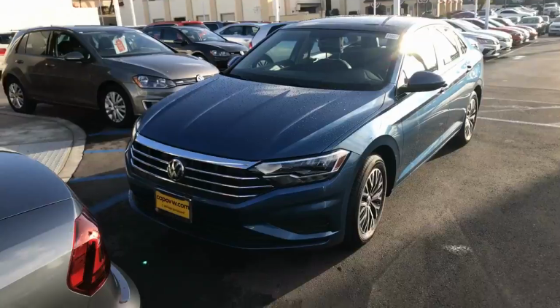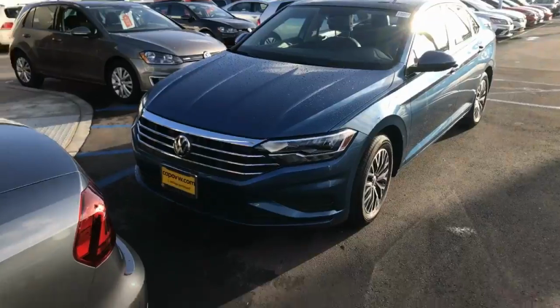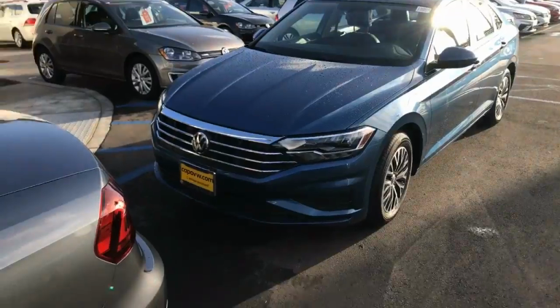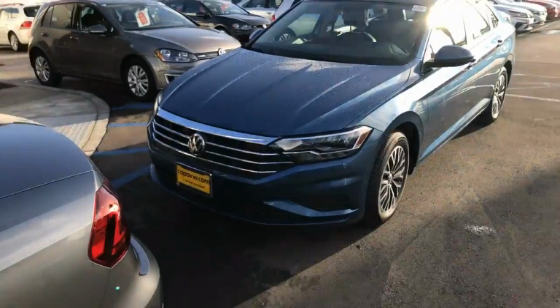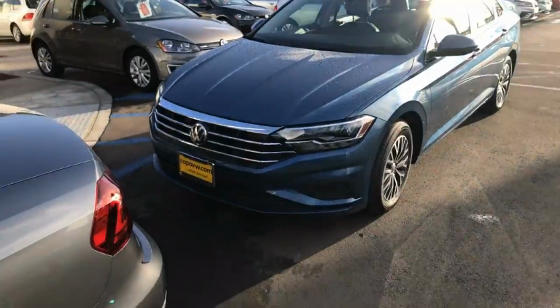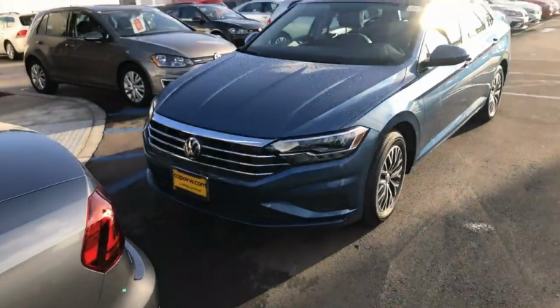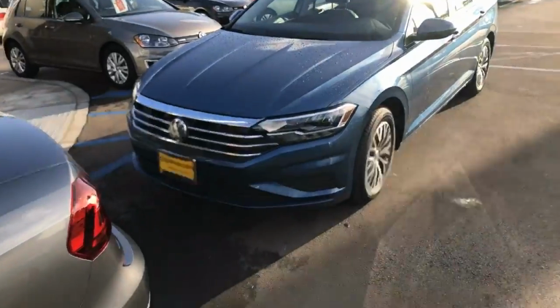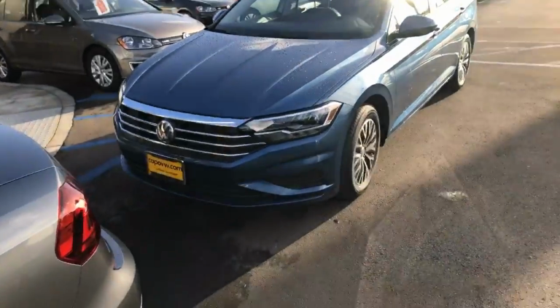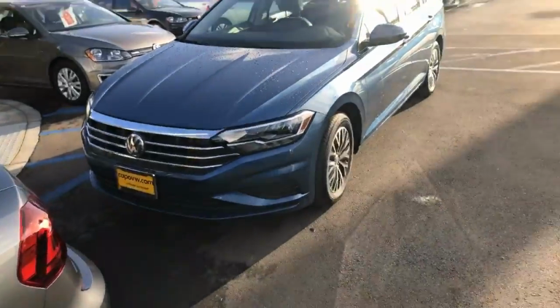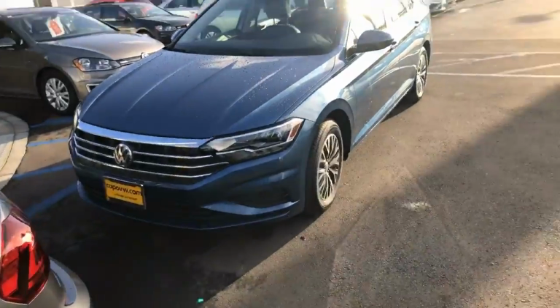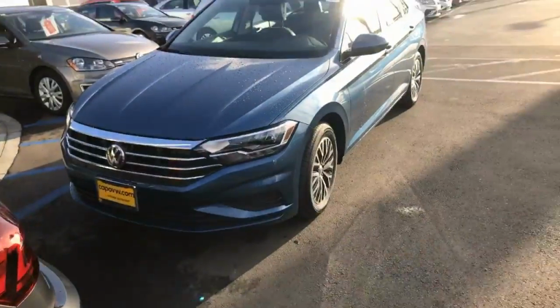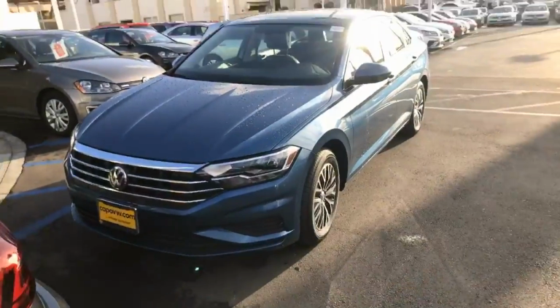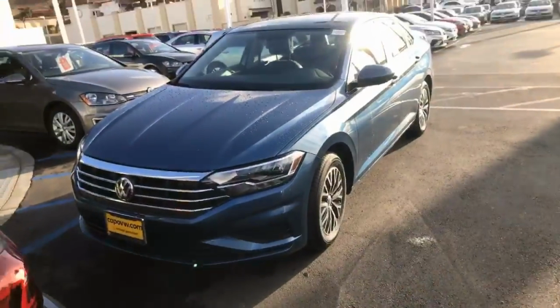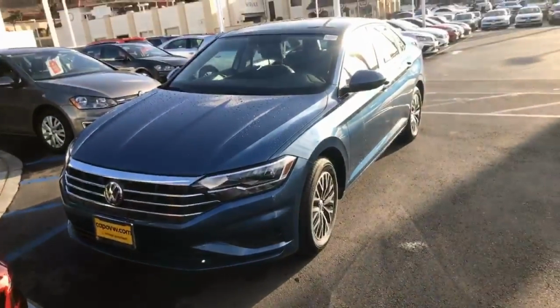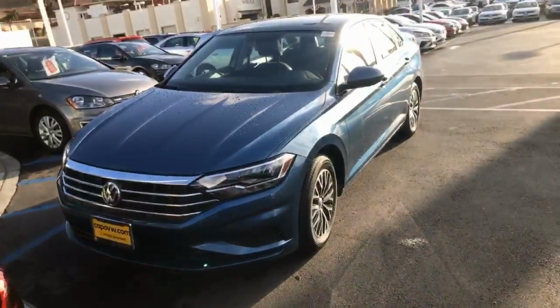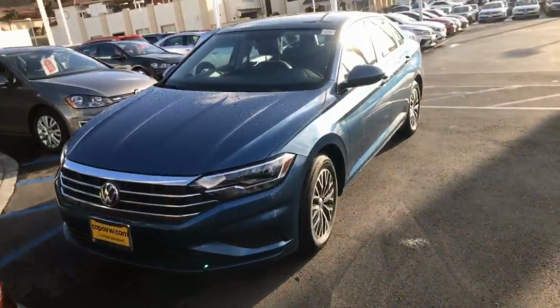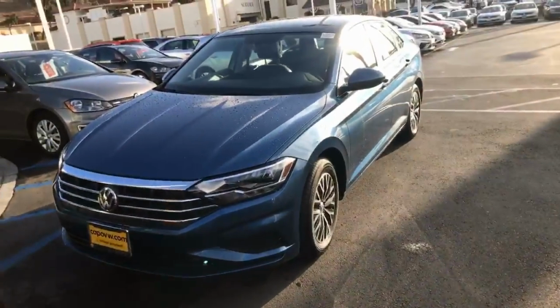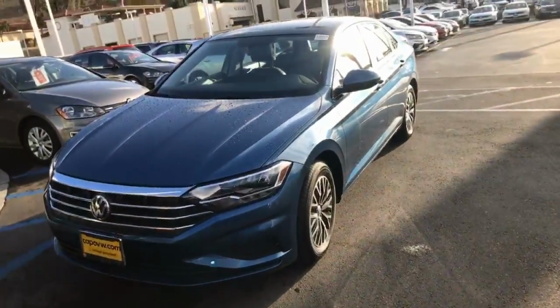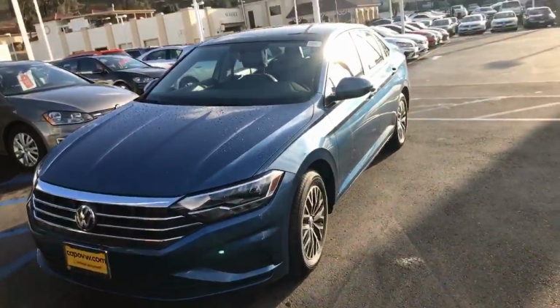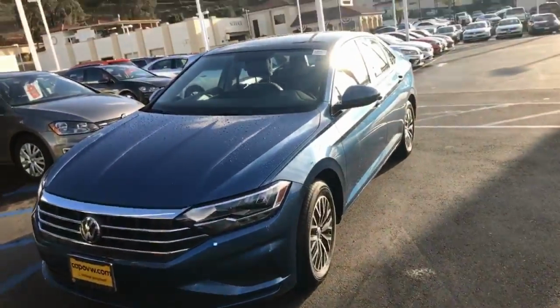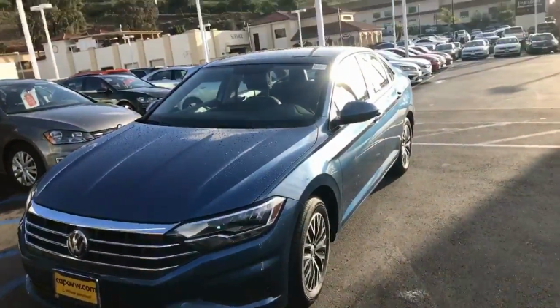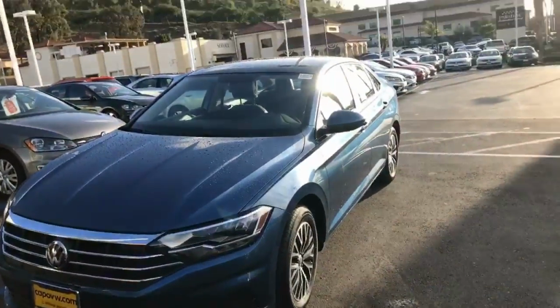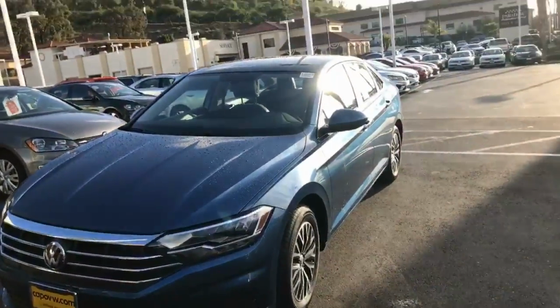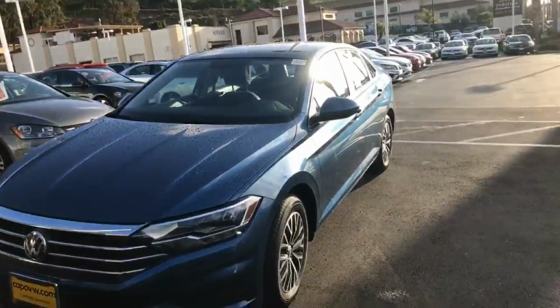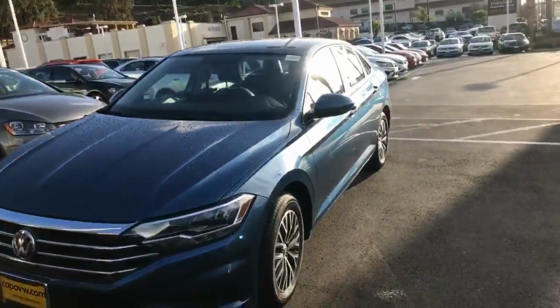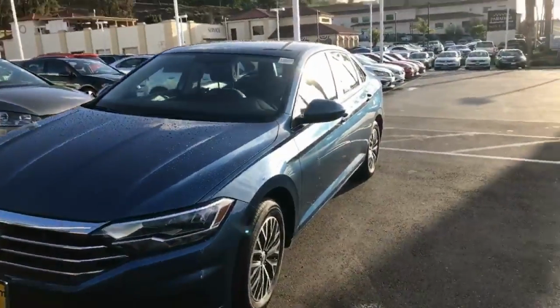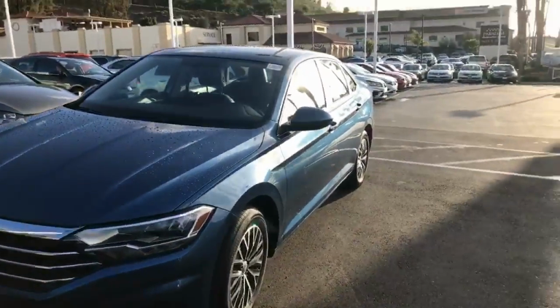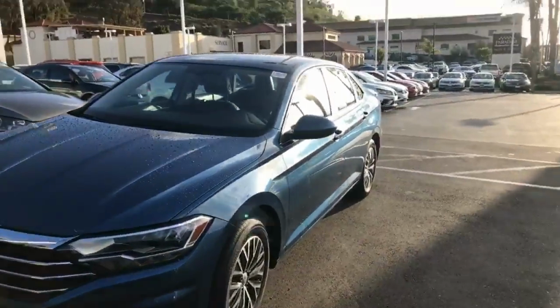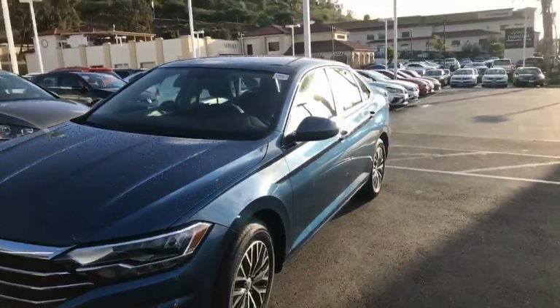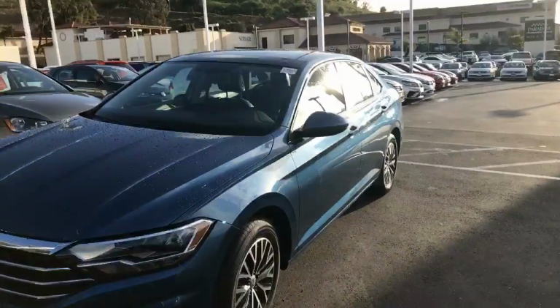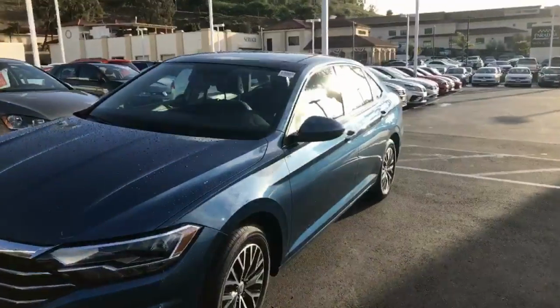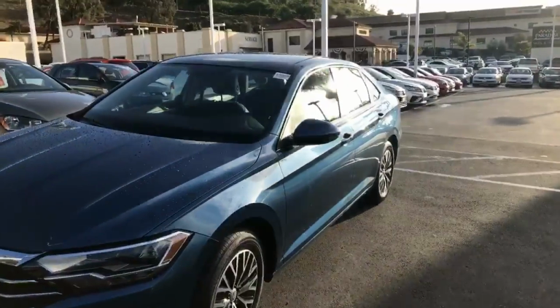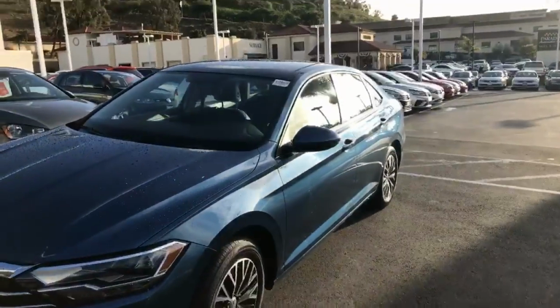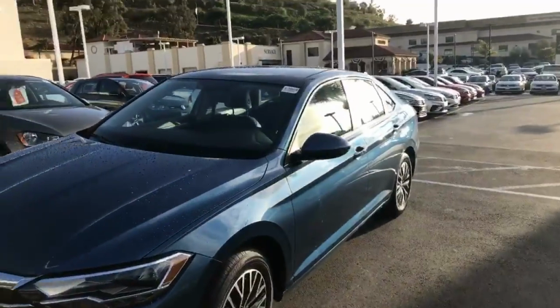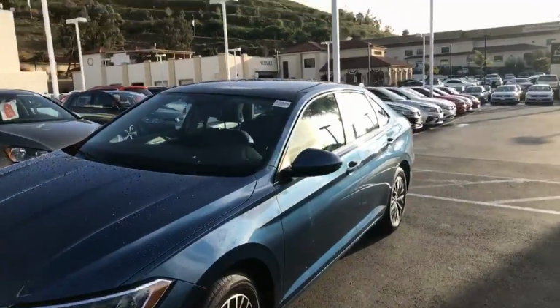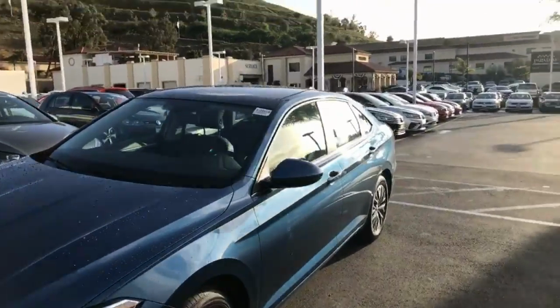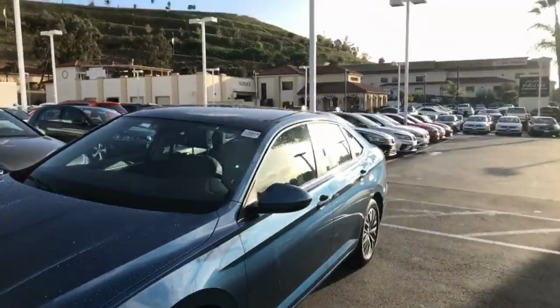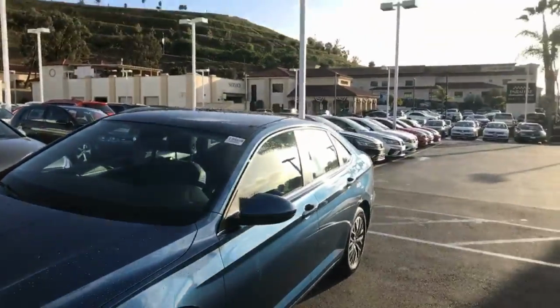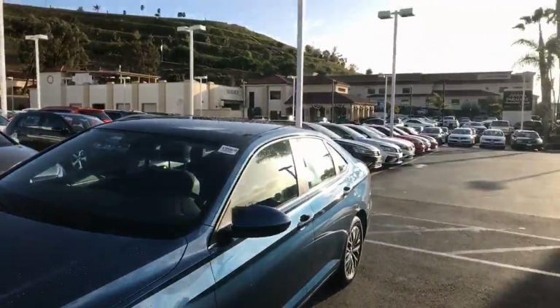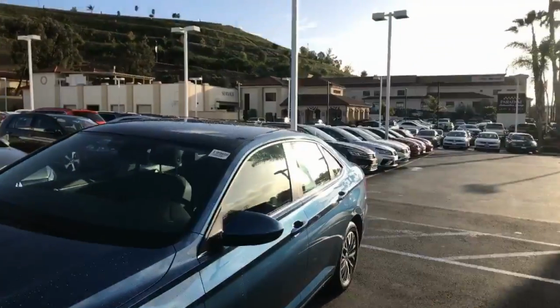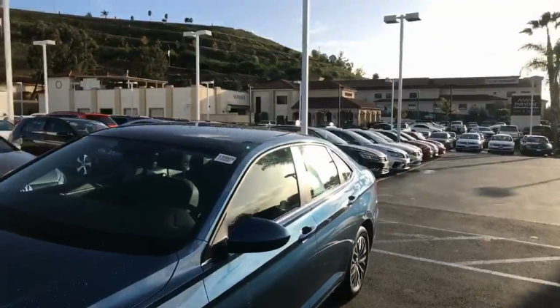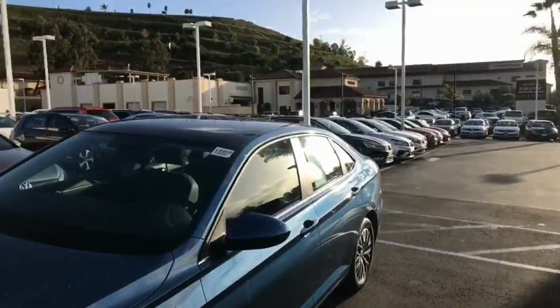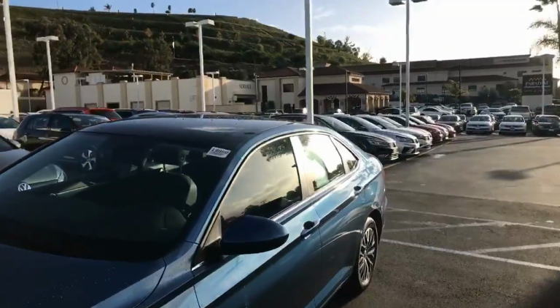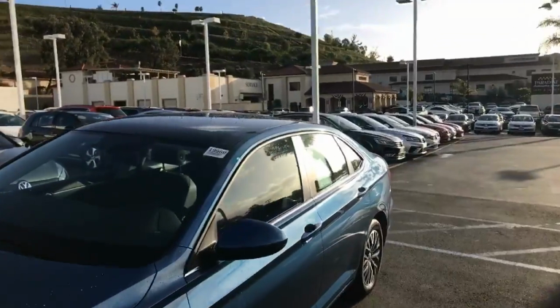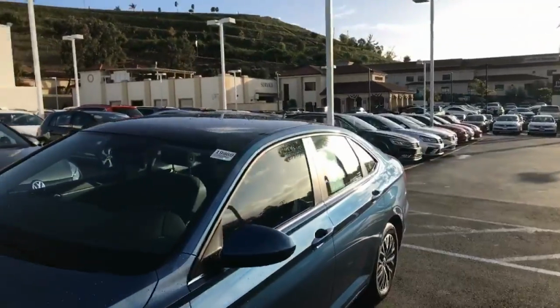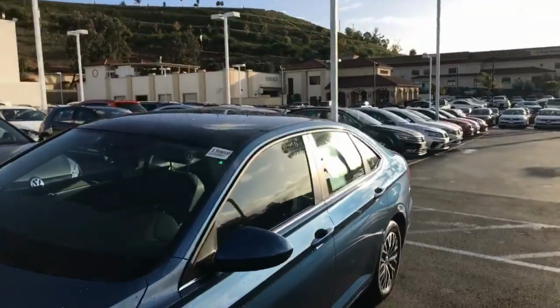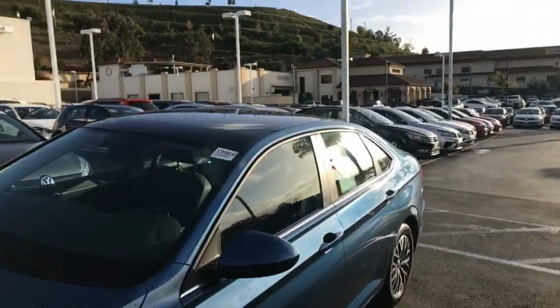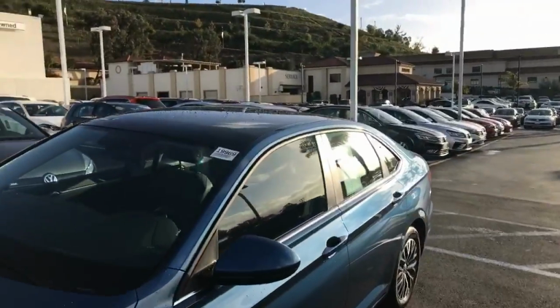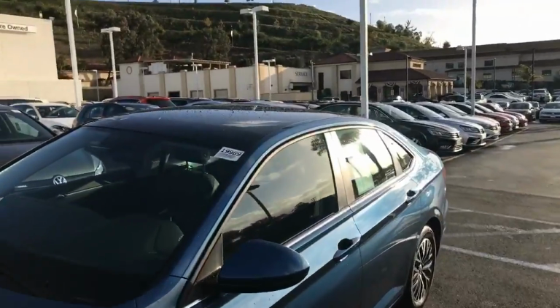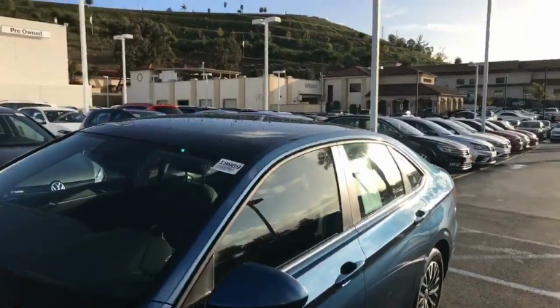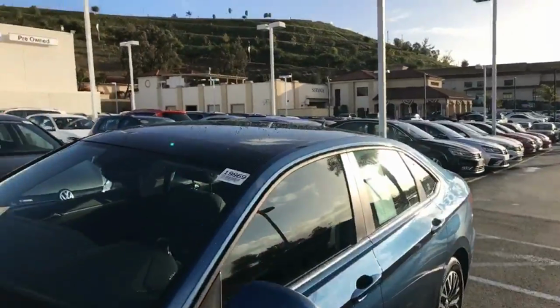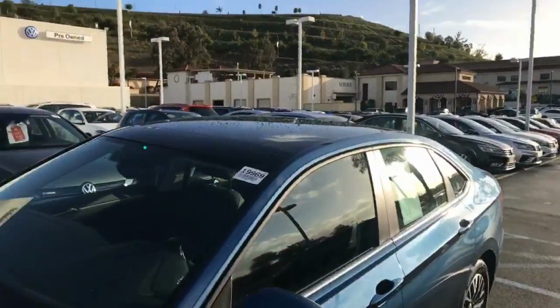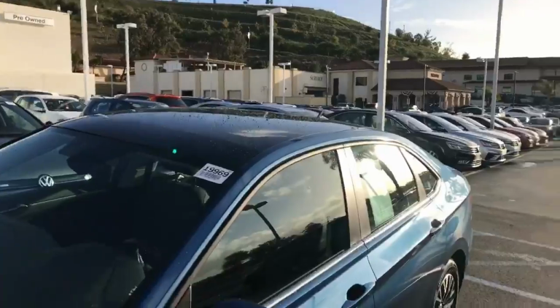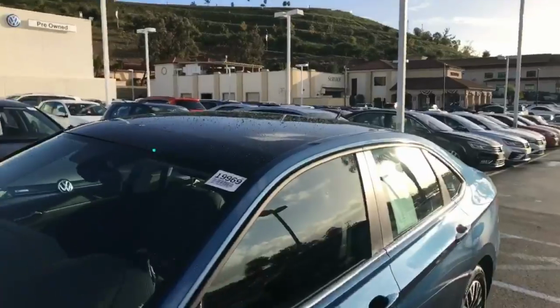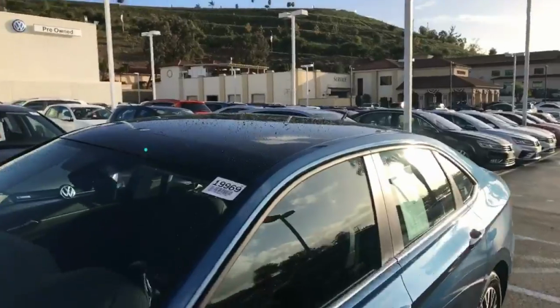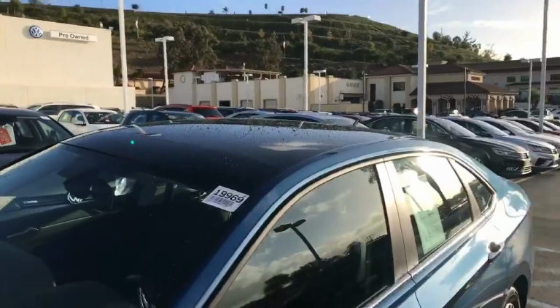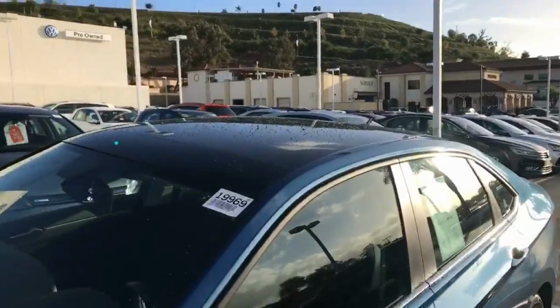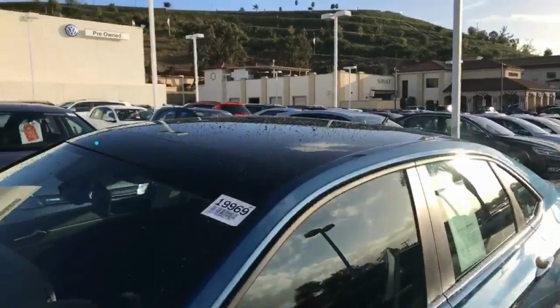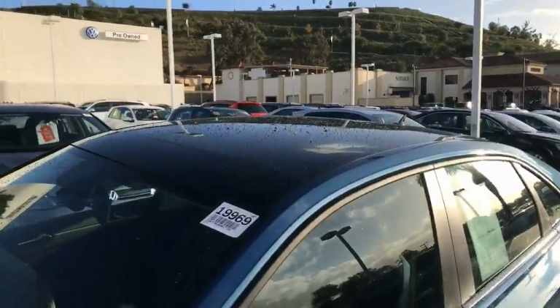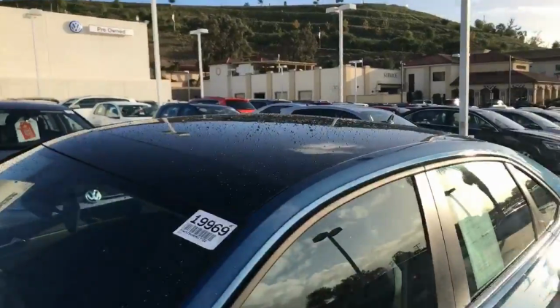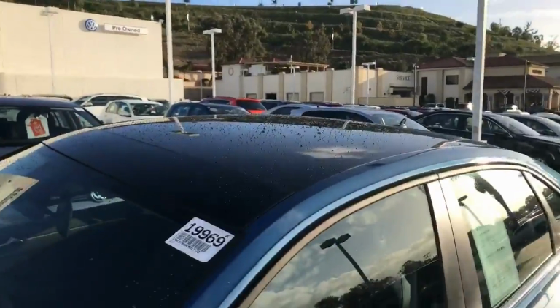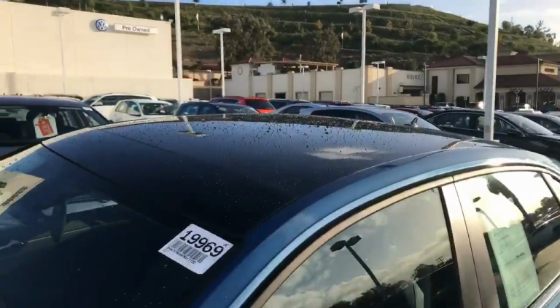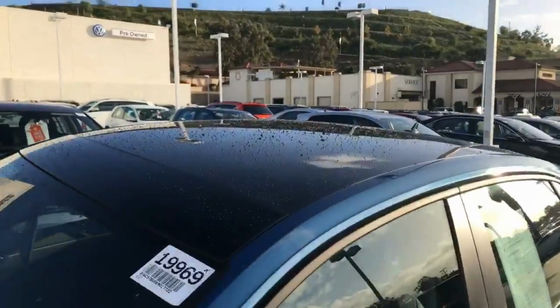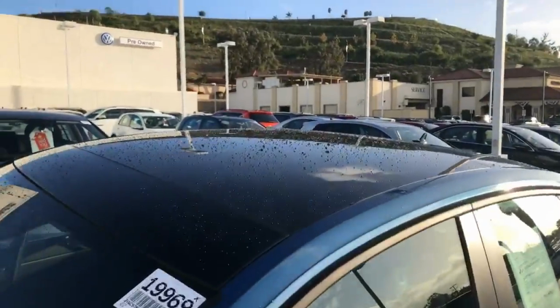Hey Chris, this is Kelly. This is what the silk blue would look like. This is the Jetta SC. Here's the set in your car.